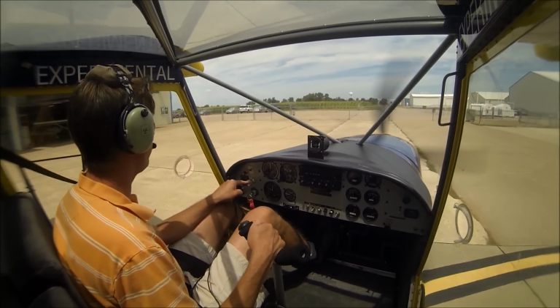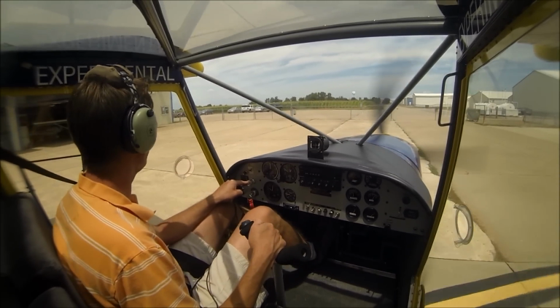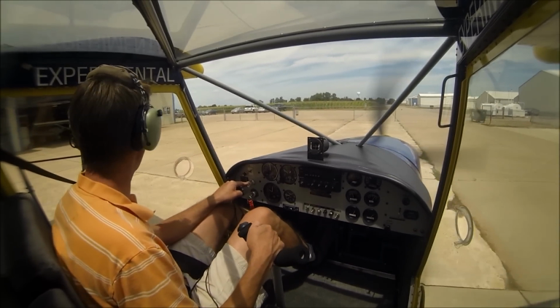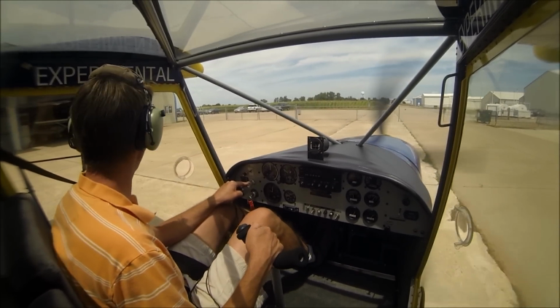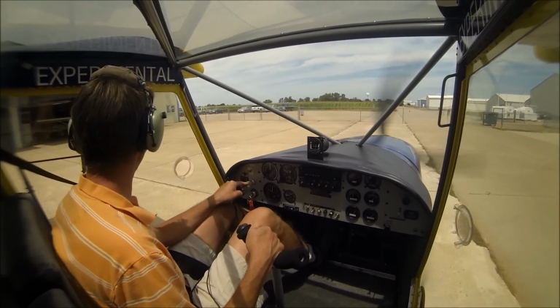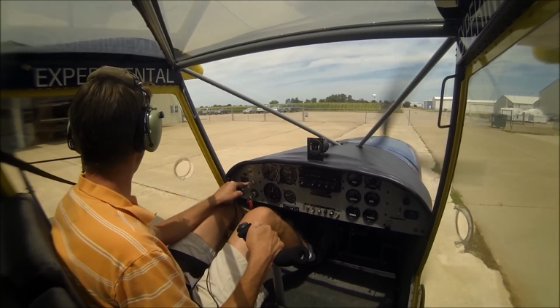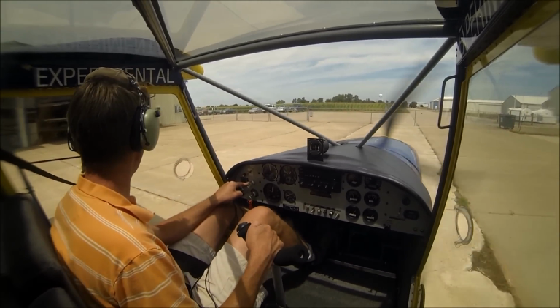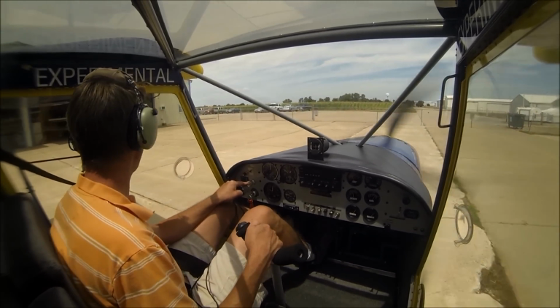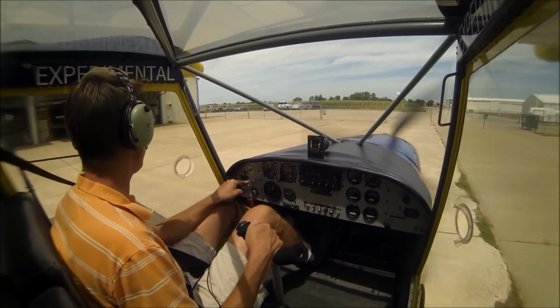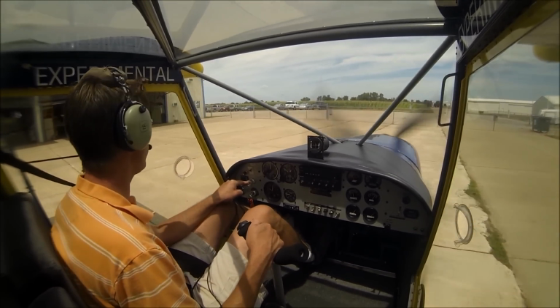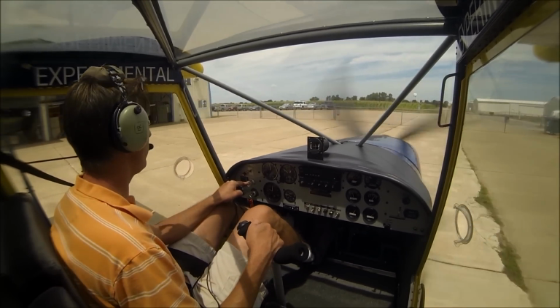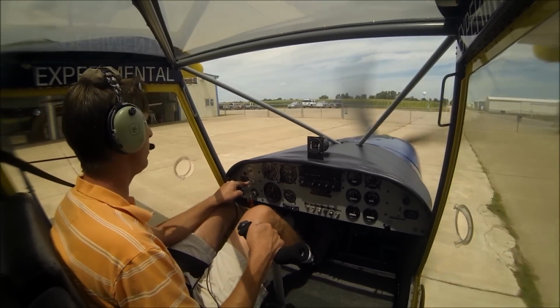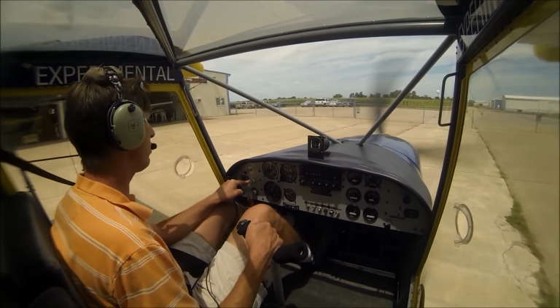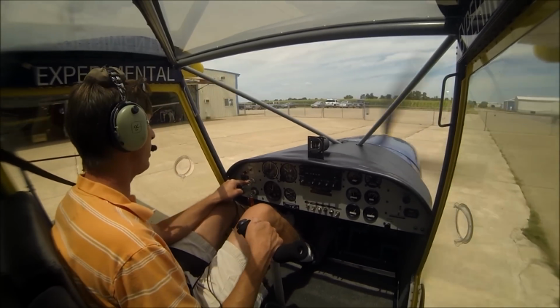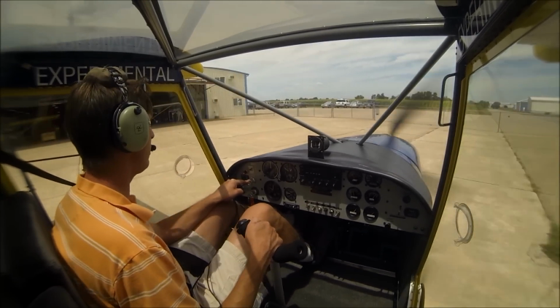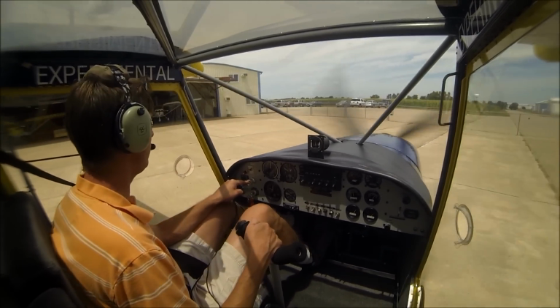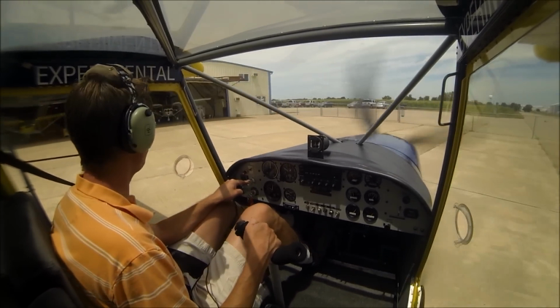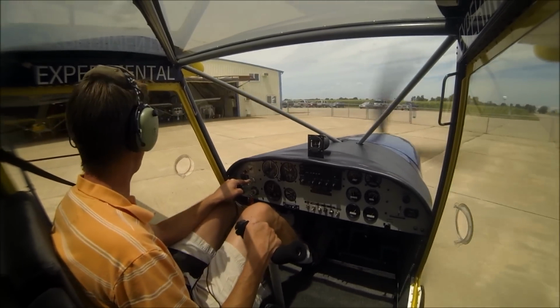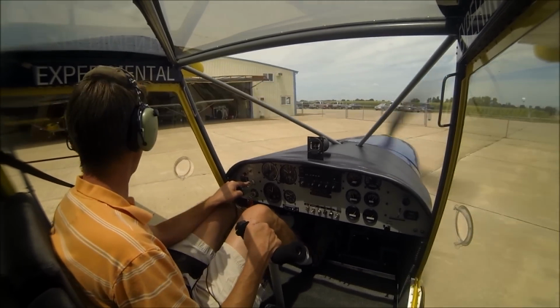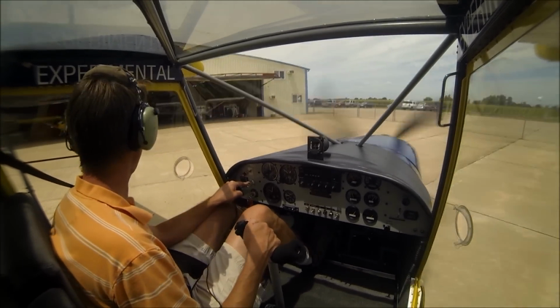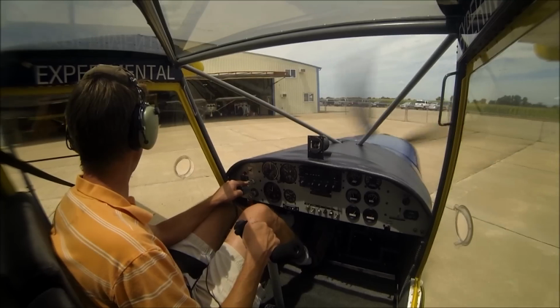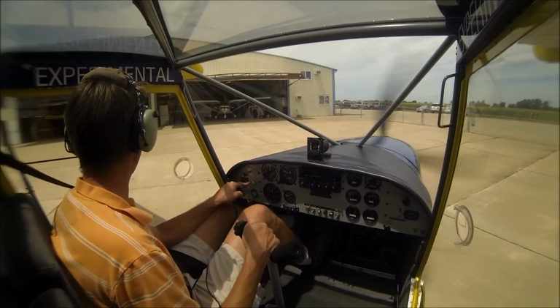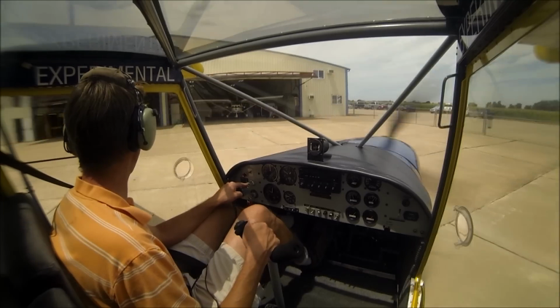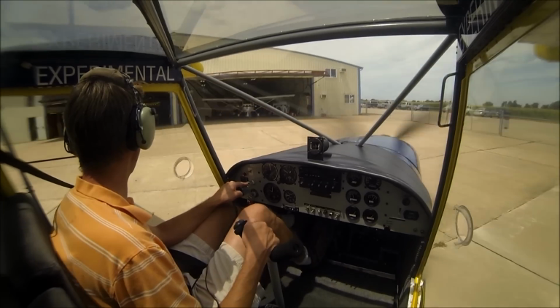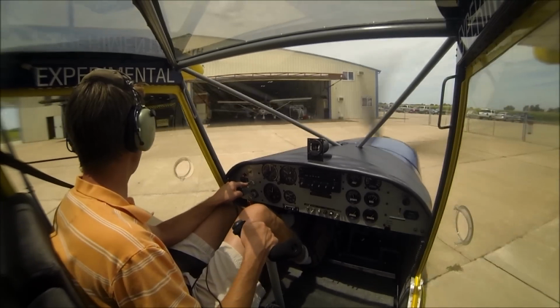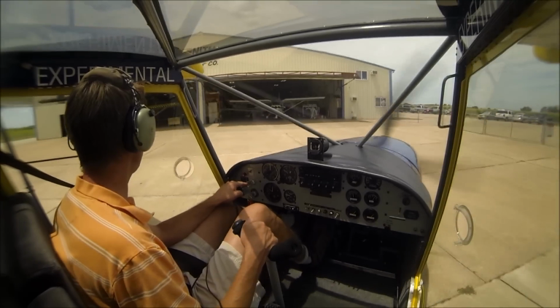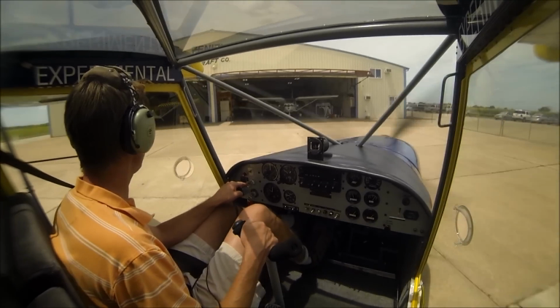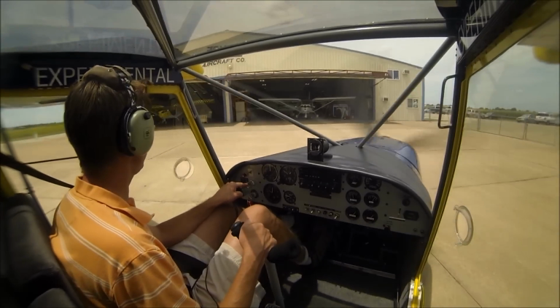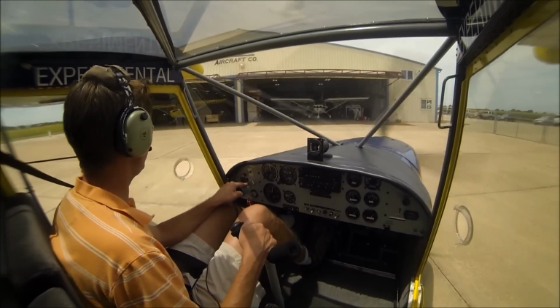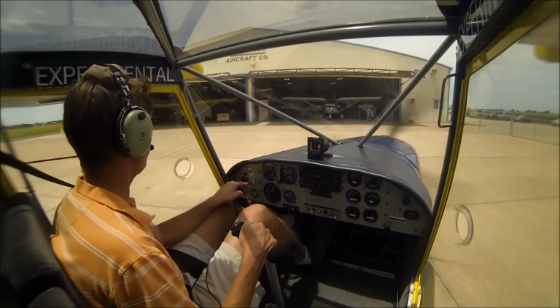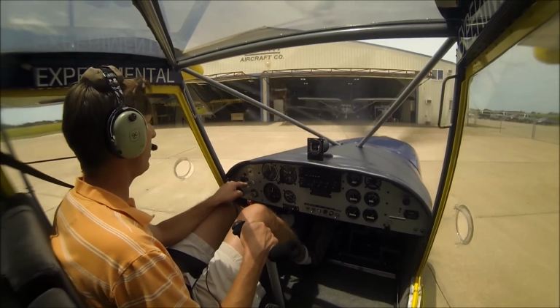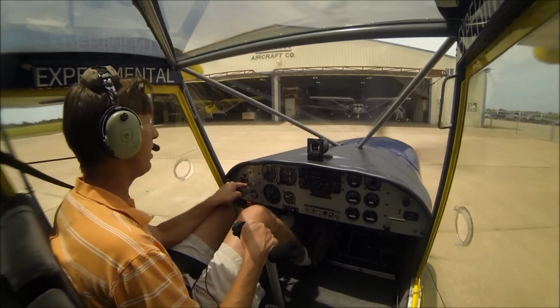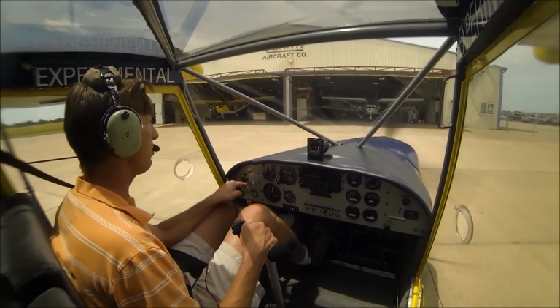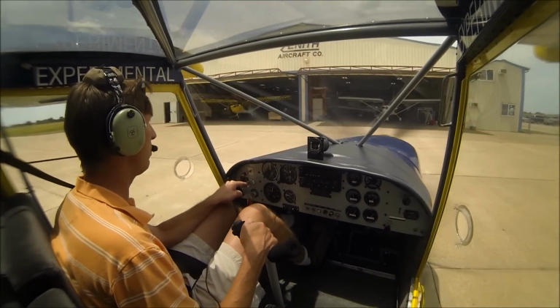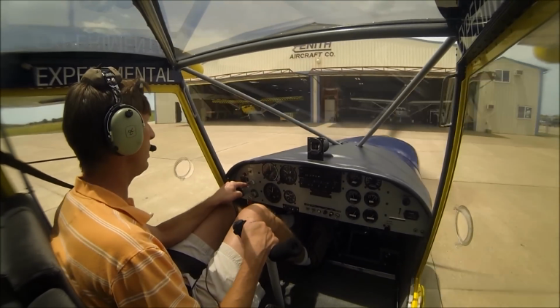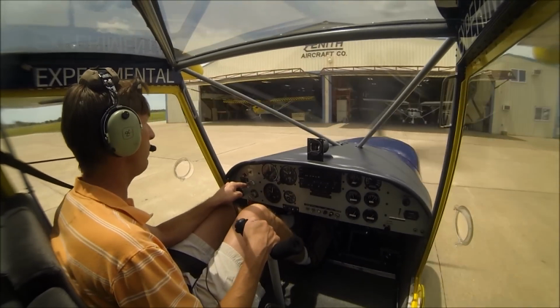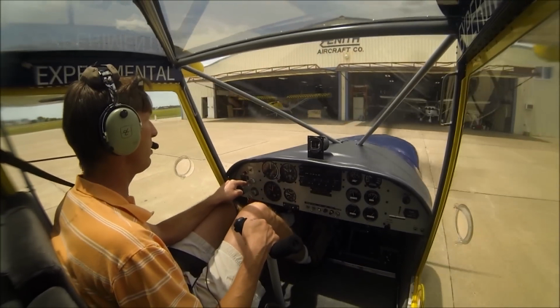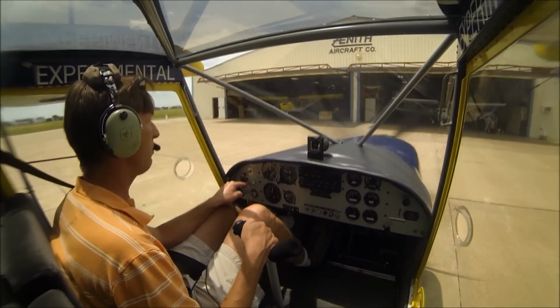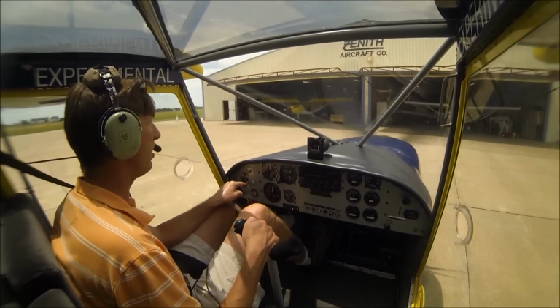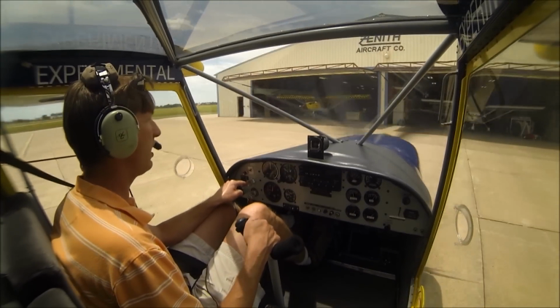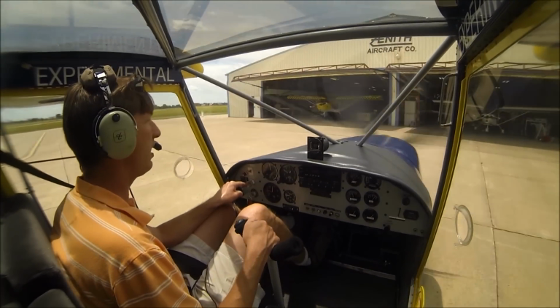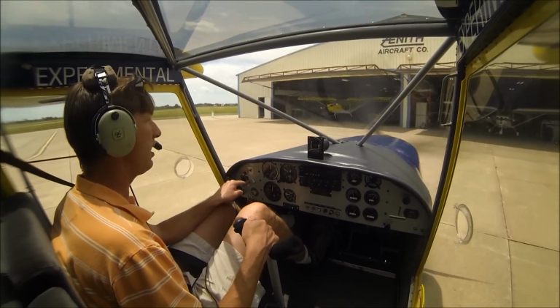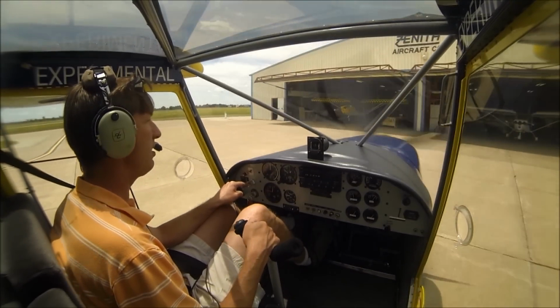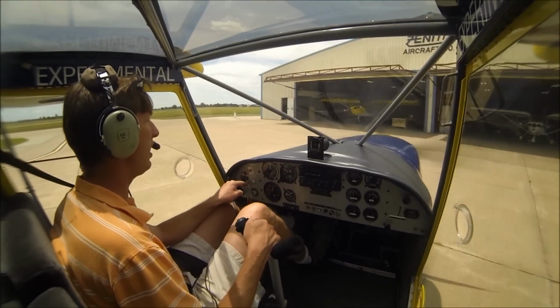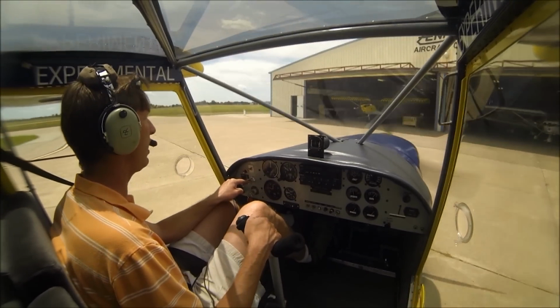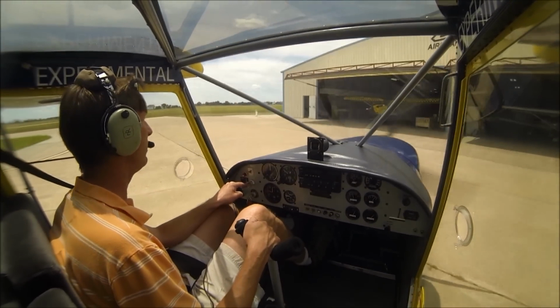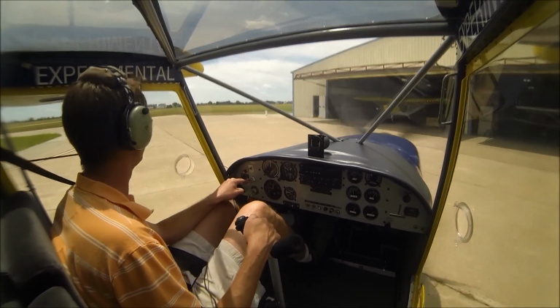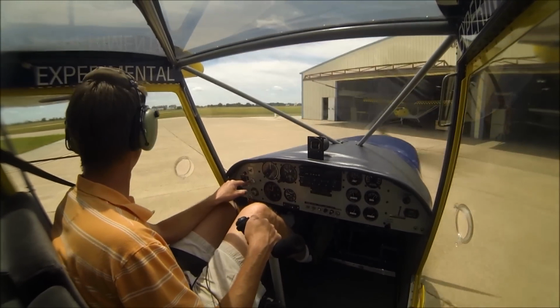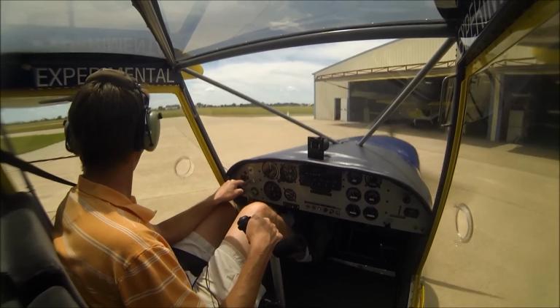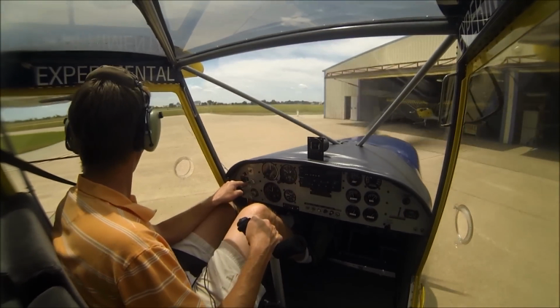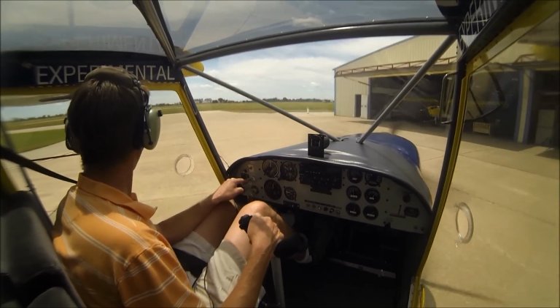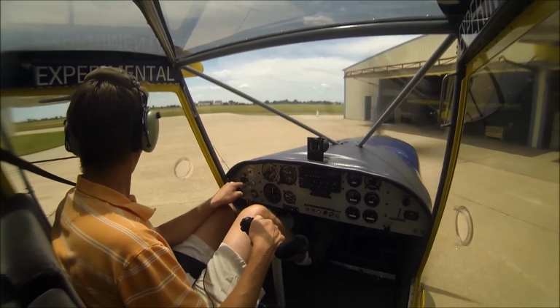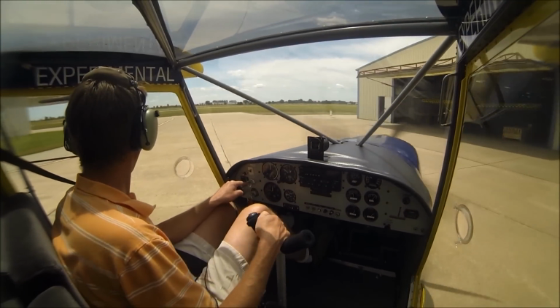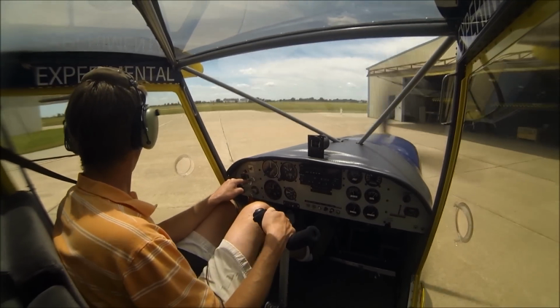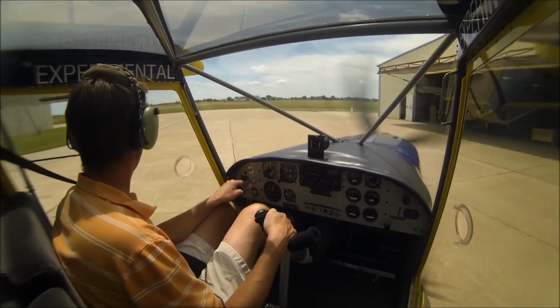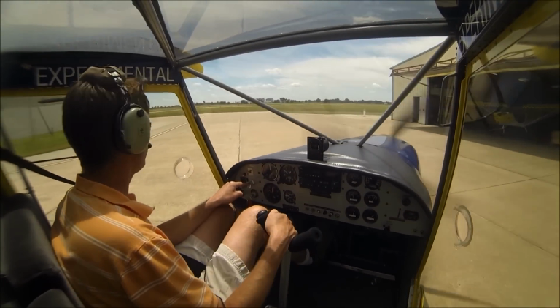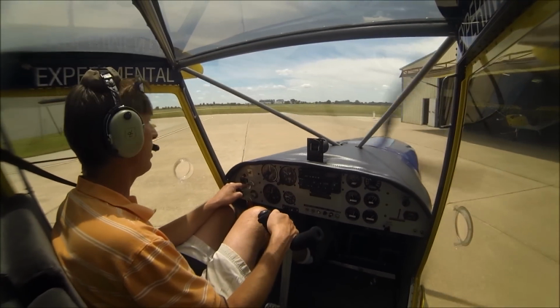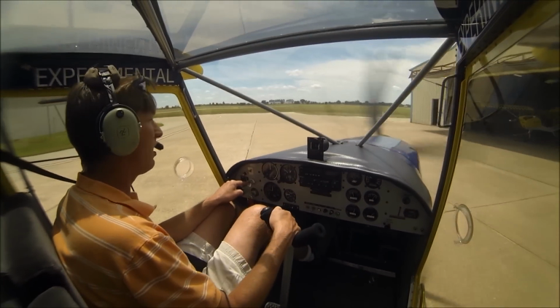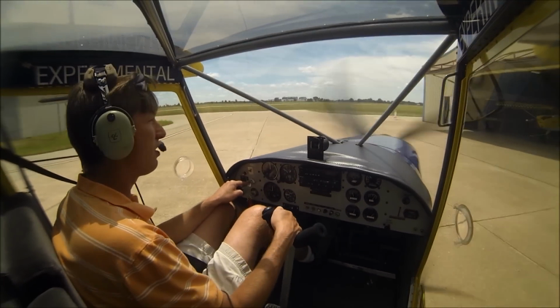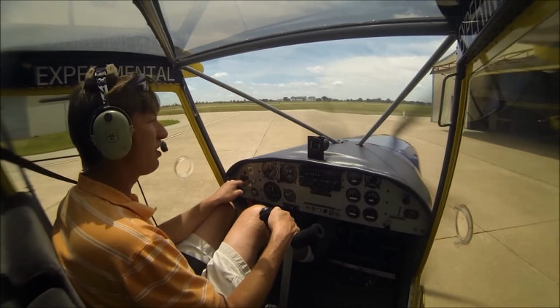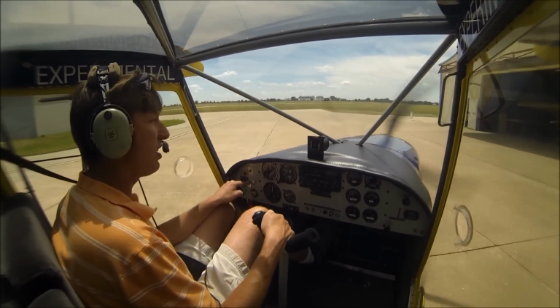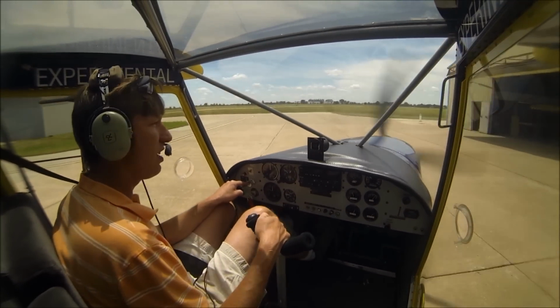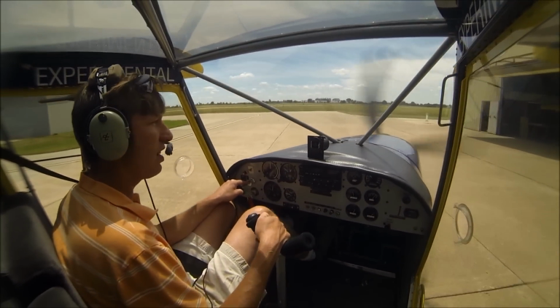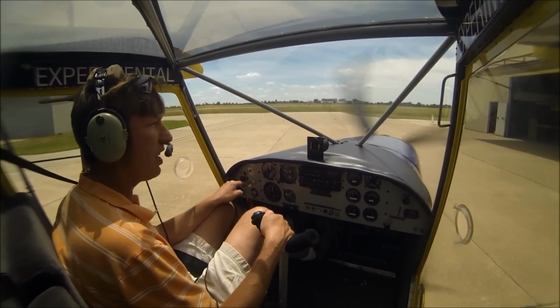If you don't have a Zenith, fly in your Cessna, Piper, RANS, Kitfox — whatever. Just fly anything that you can. See you then.